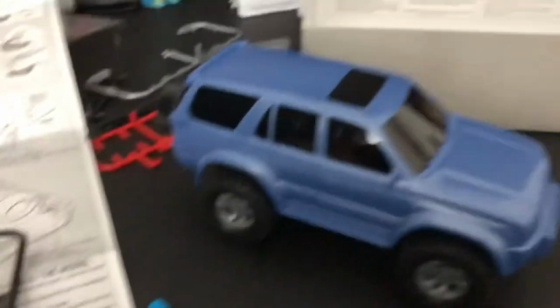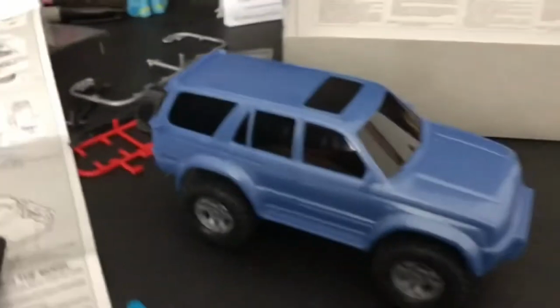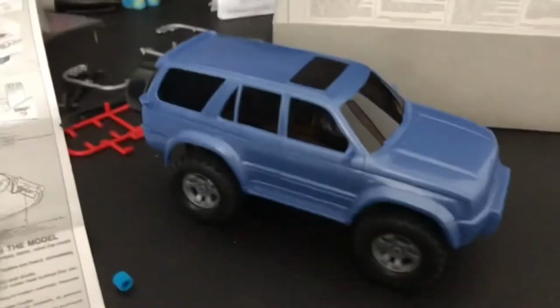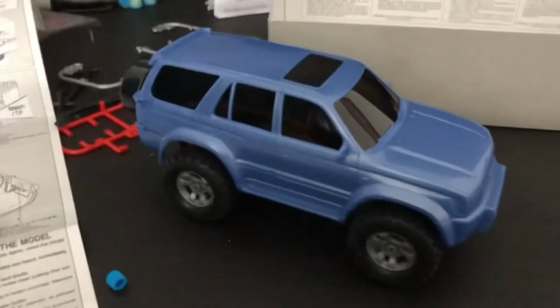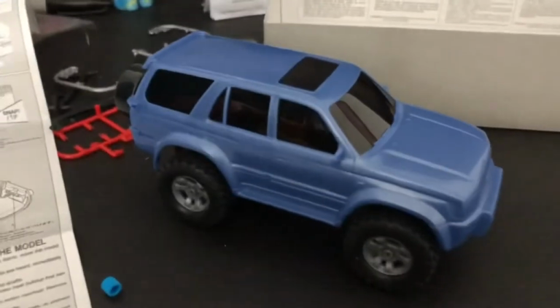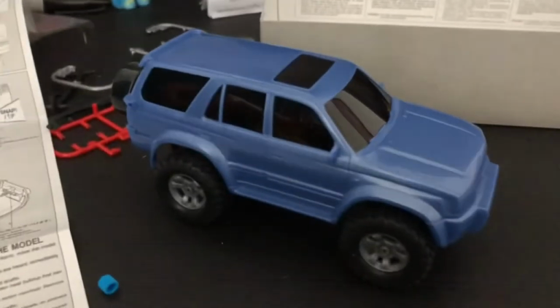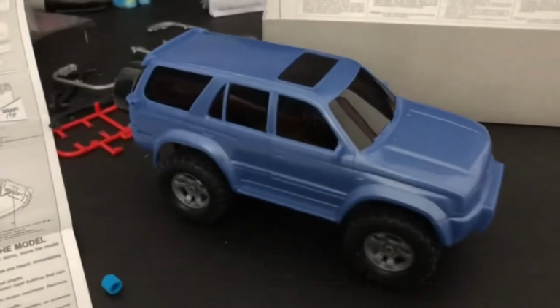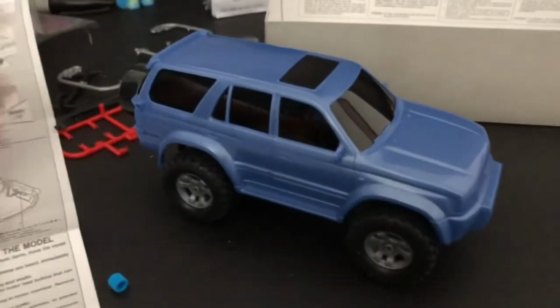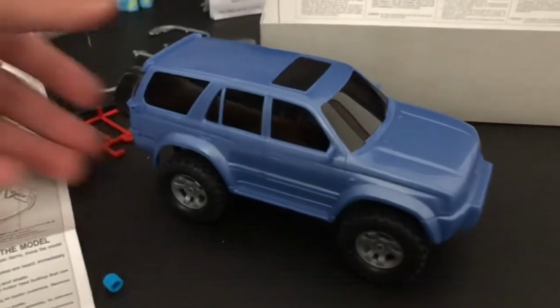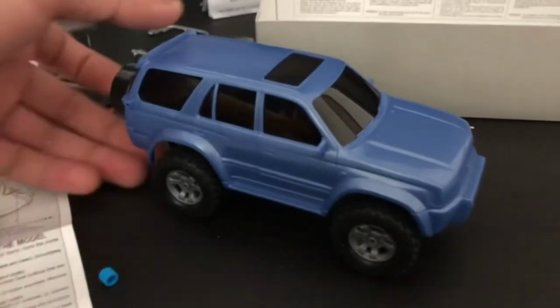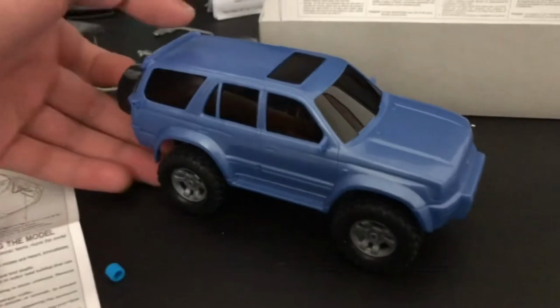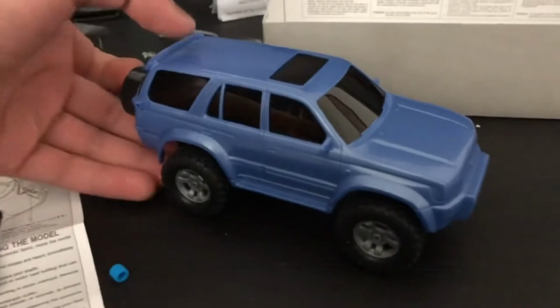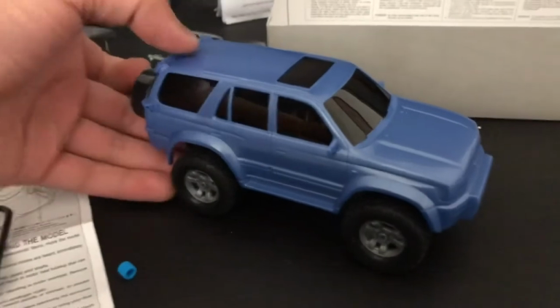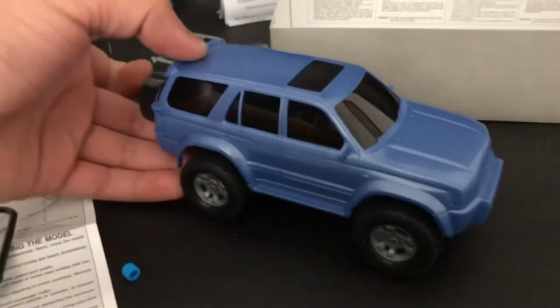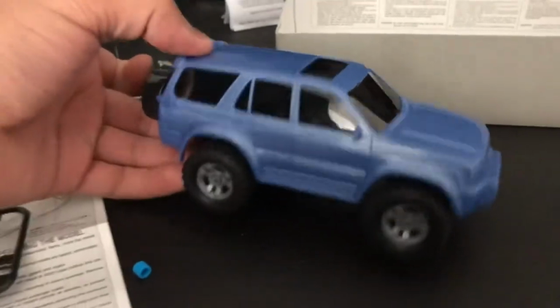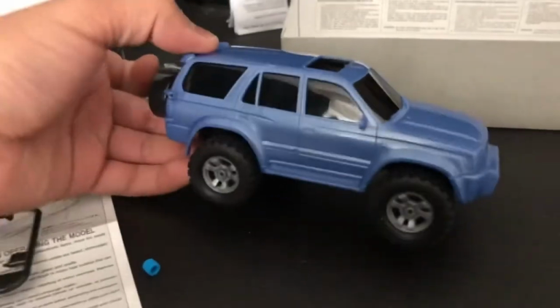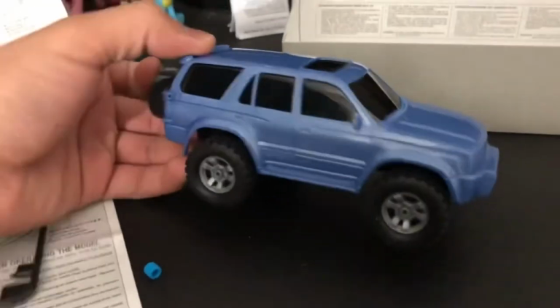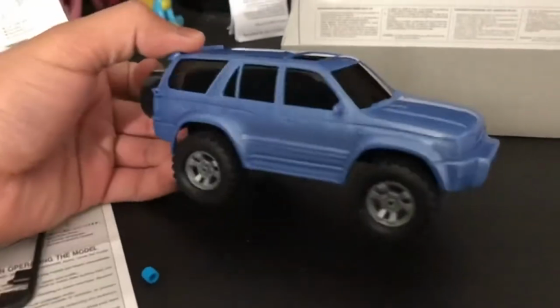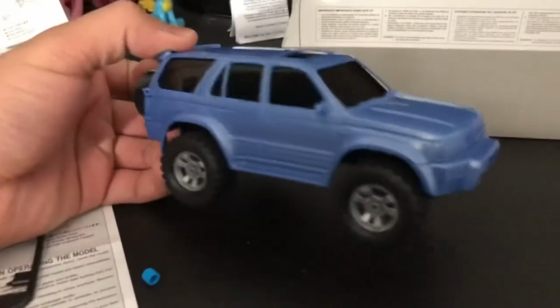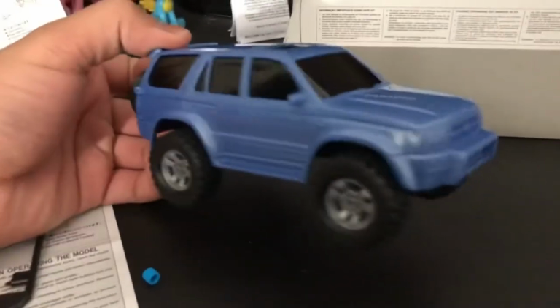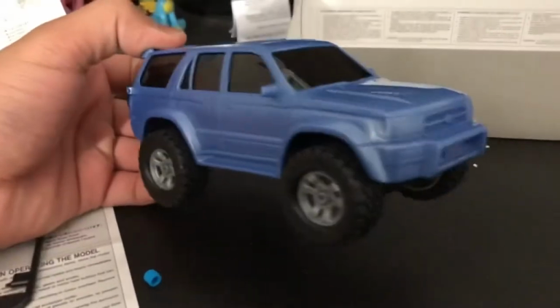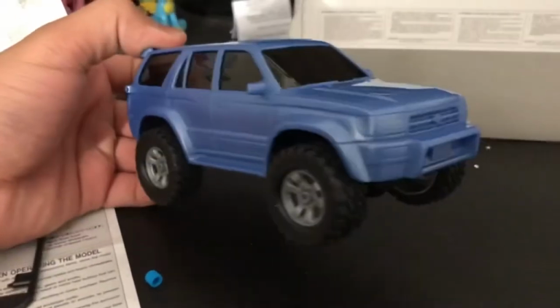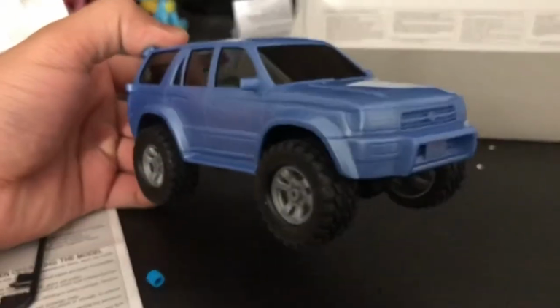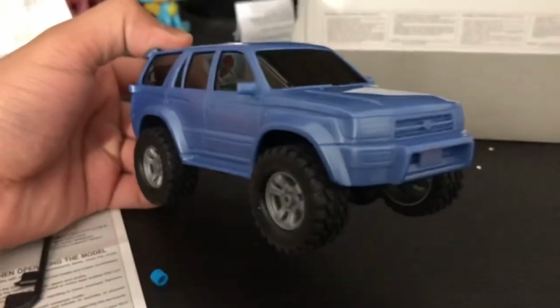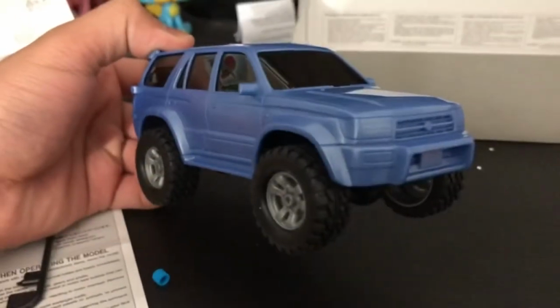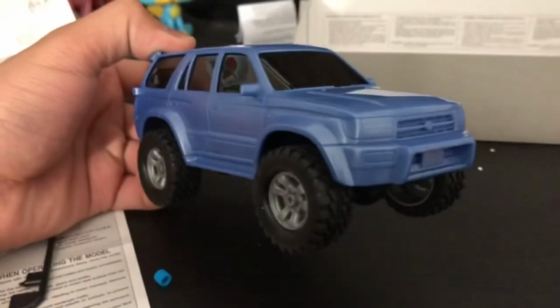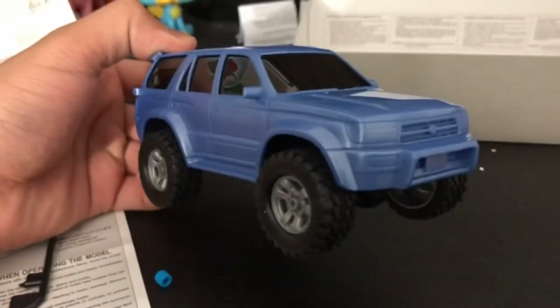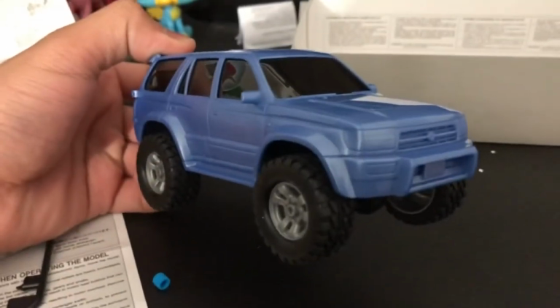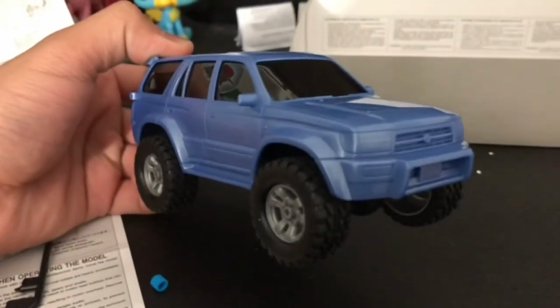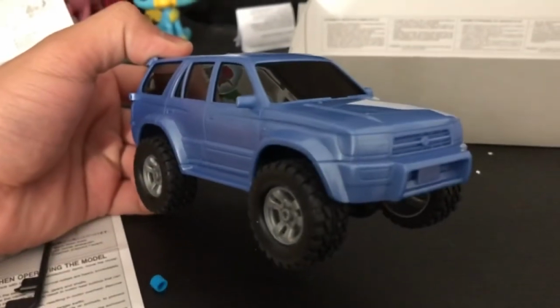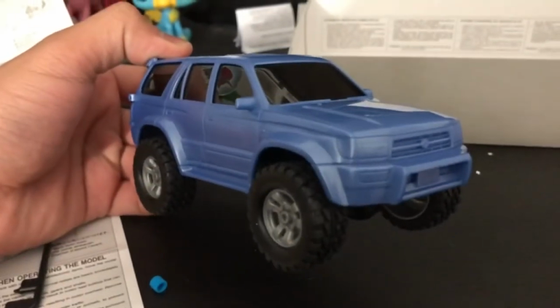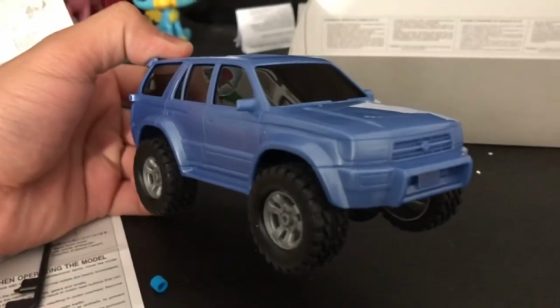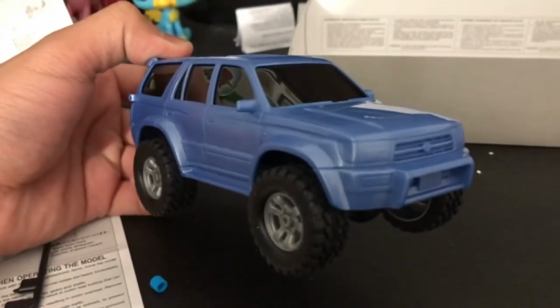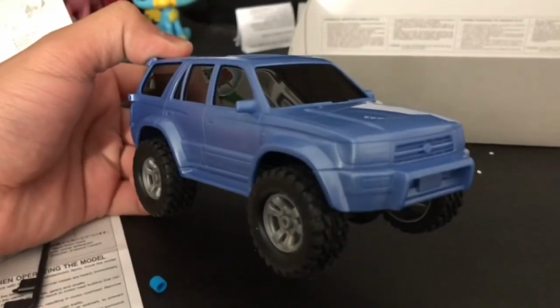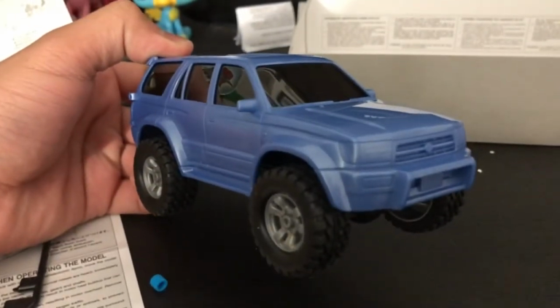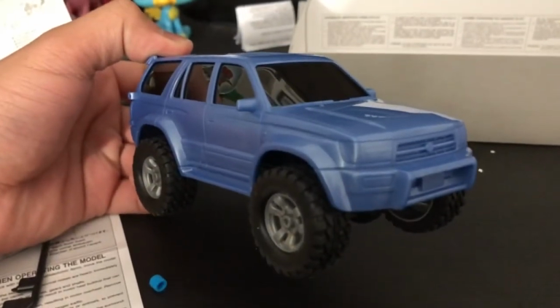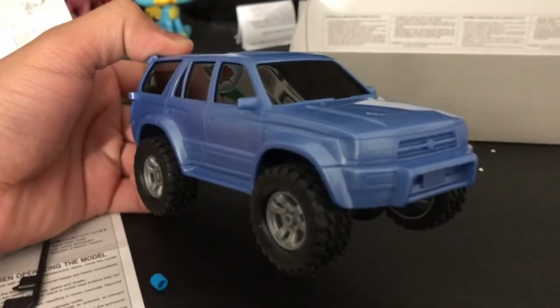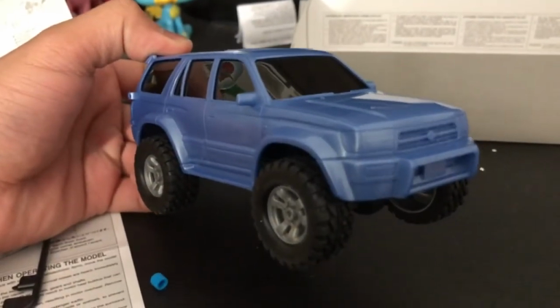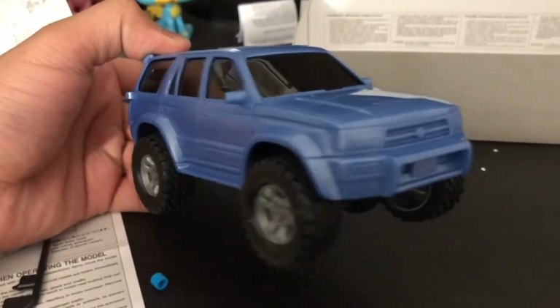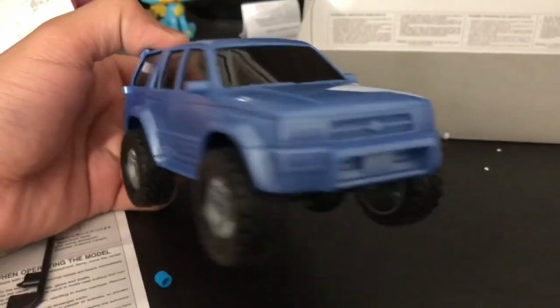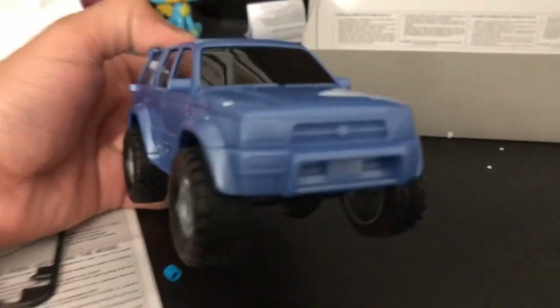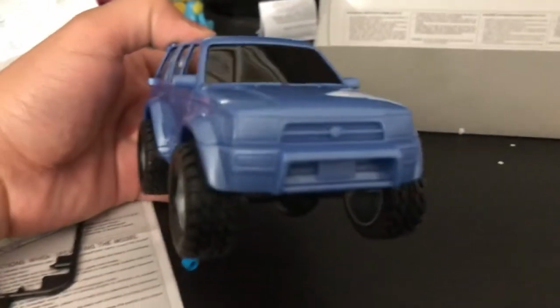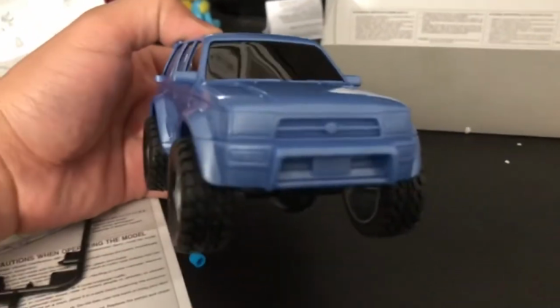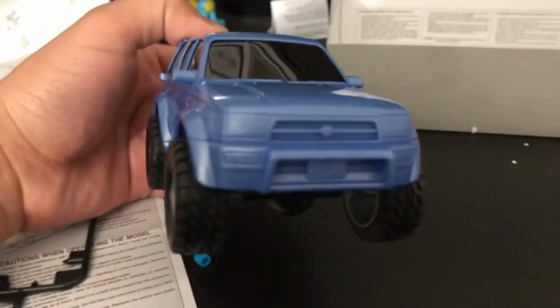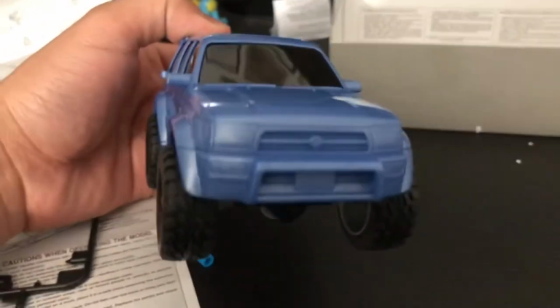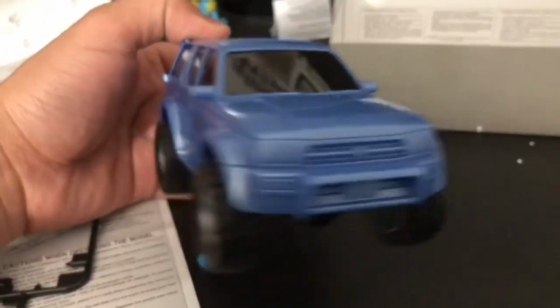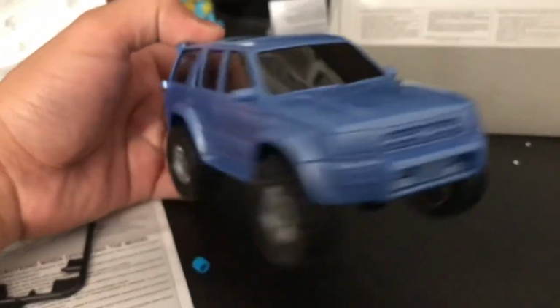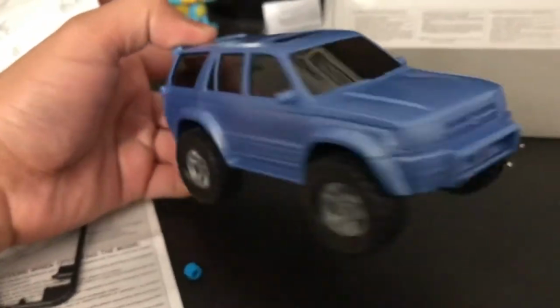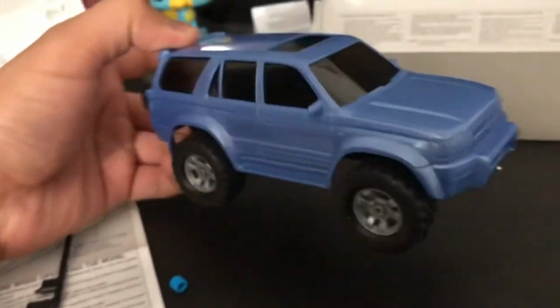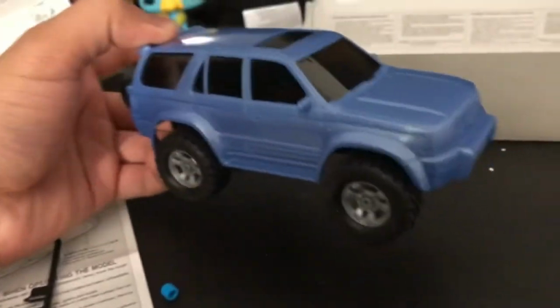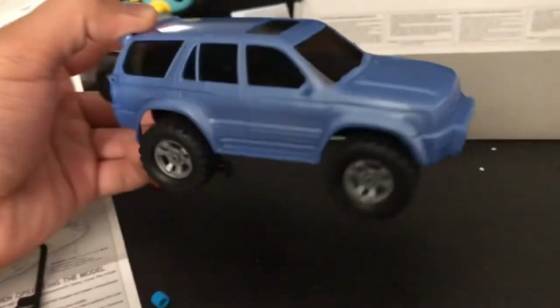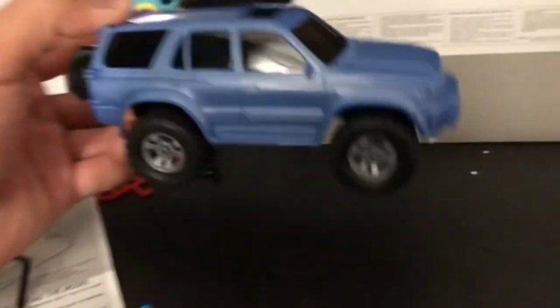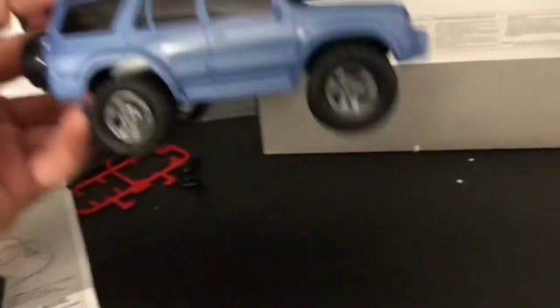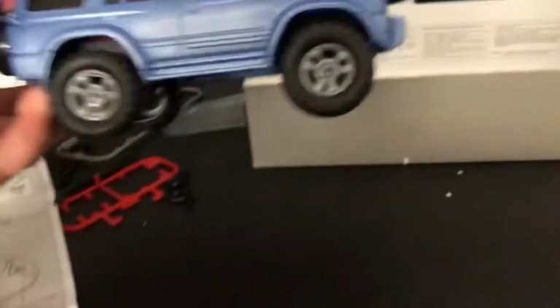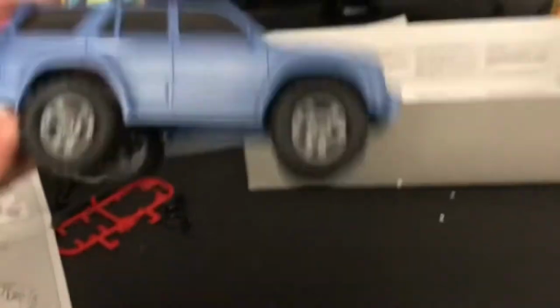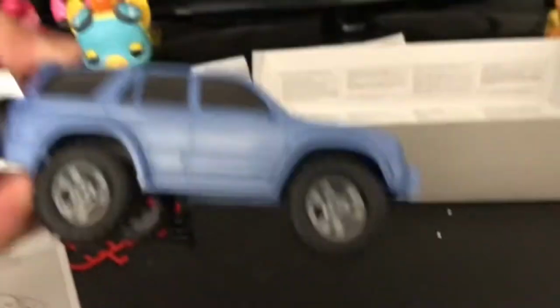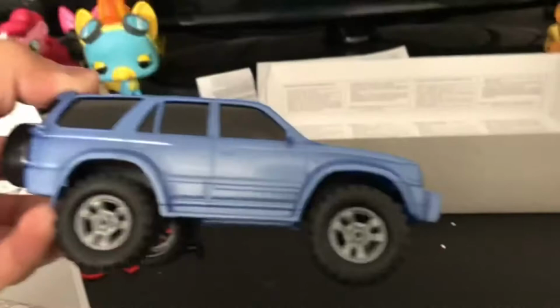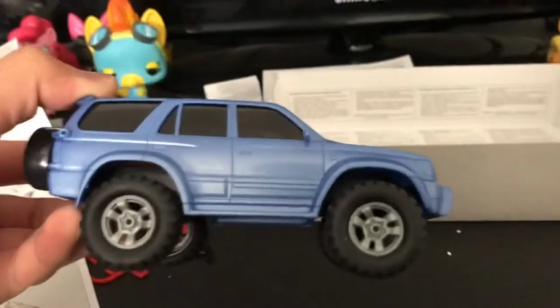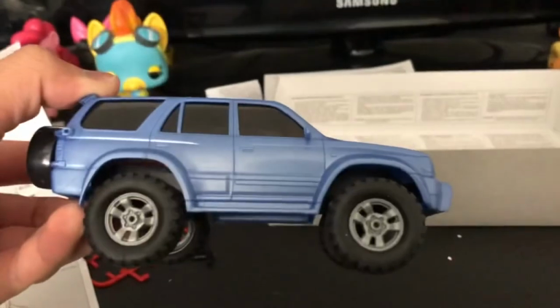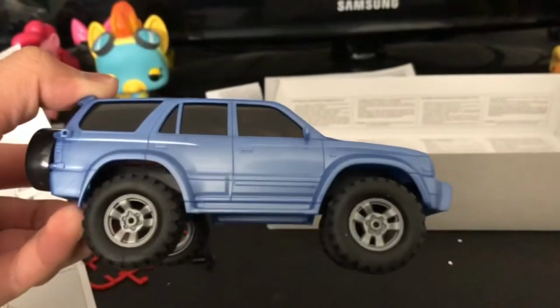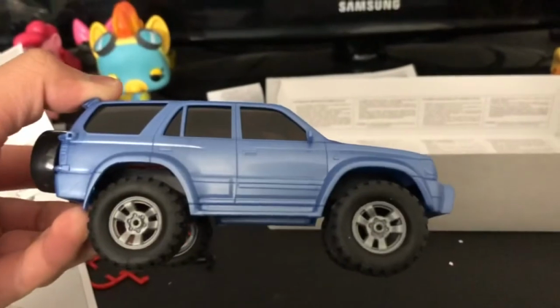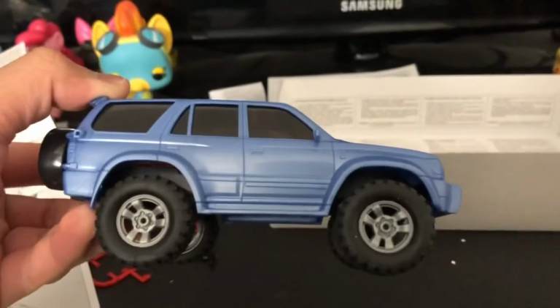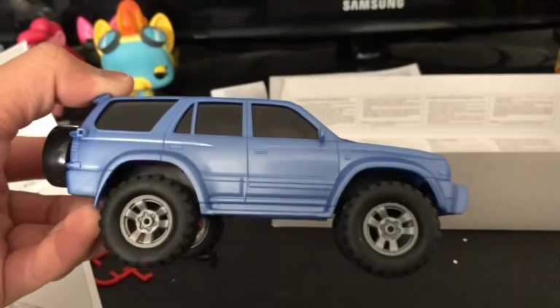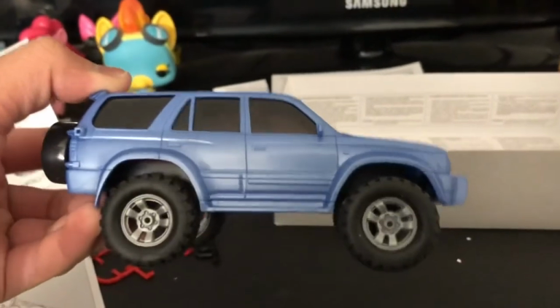Once I get the Tamiya paint, I will paint the body. But for now, this will do.